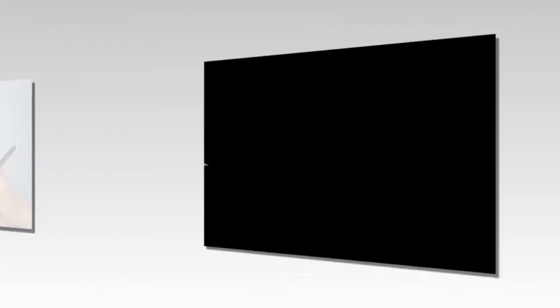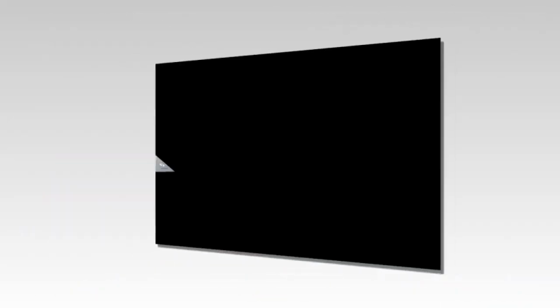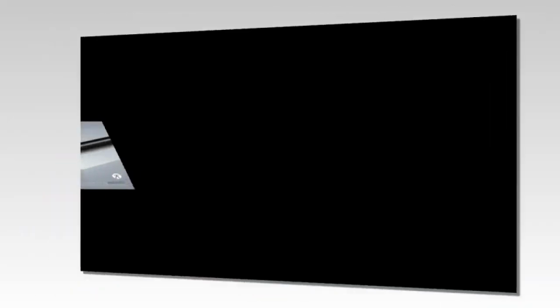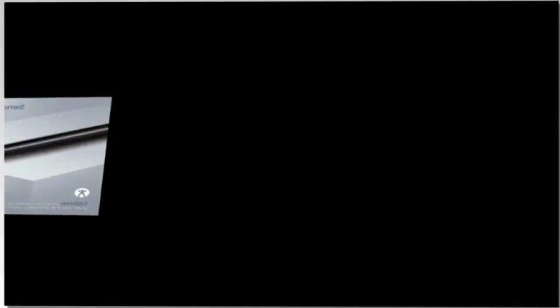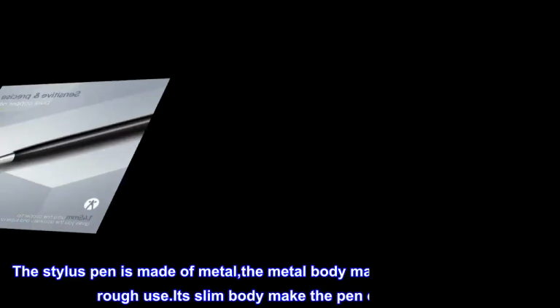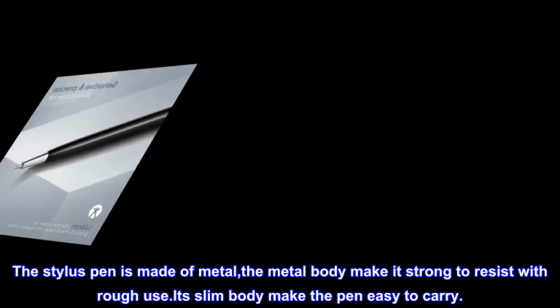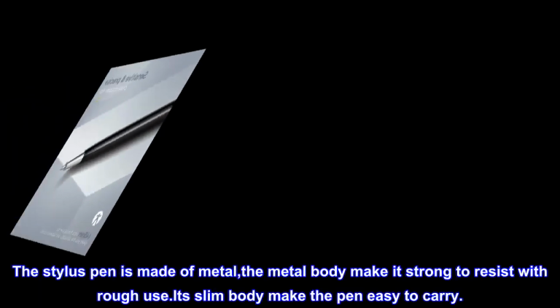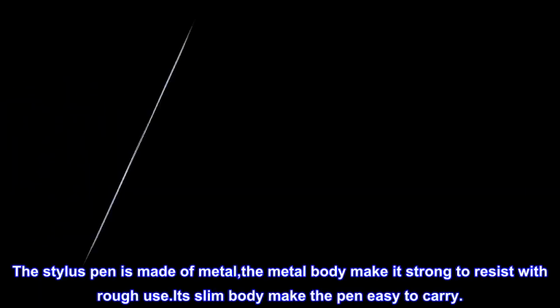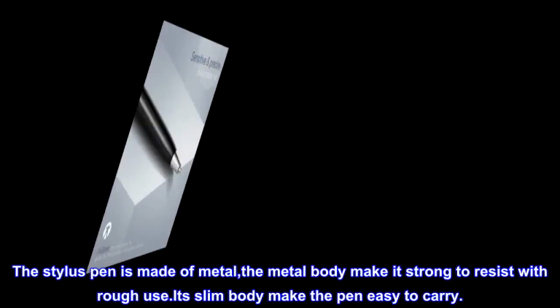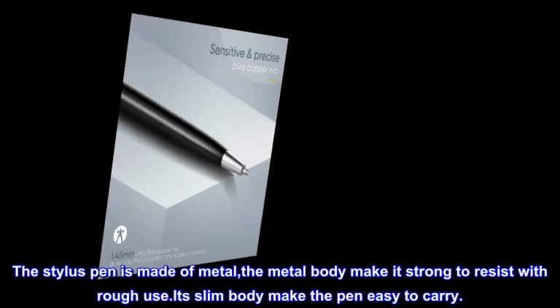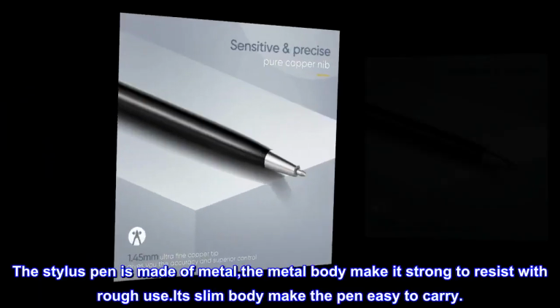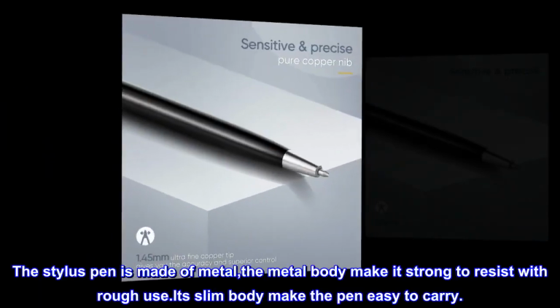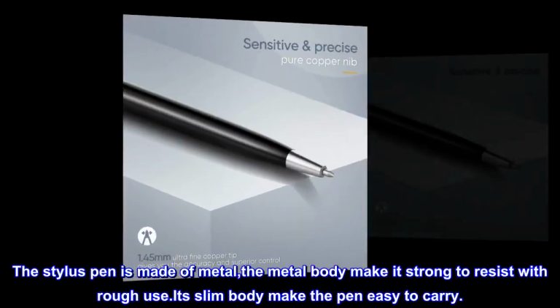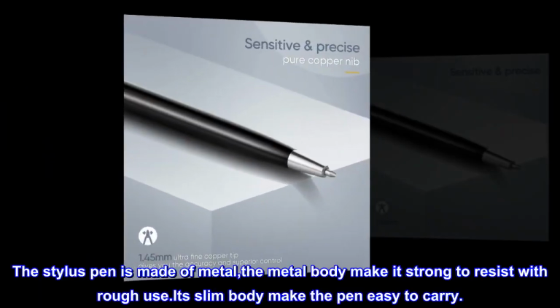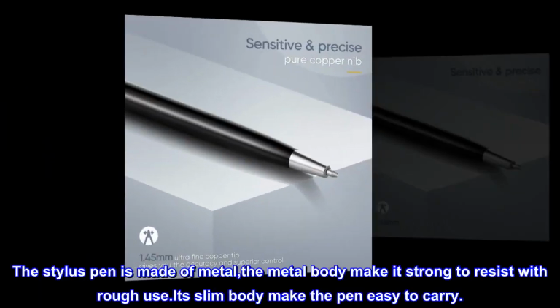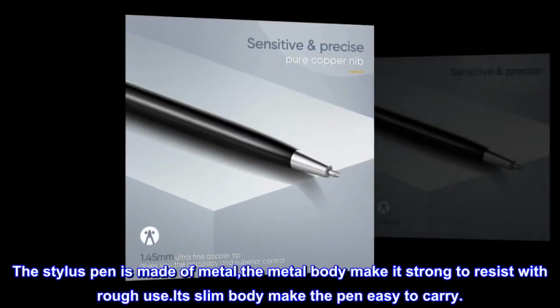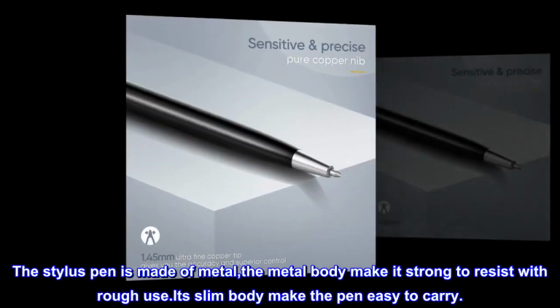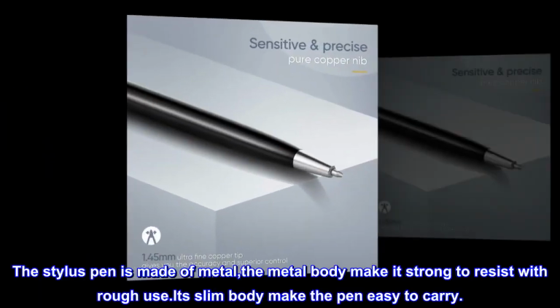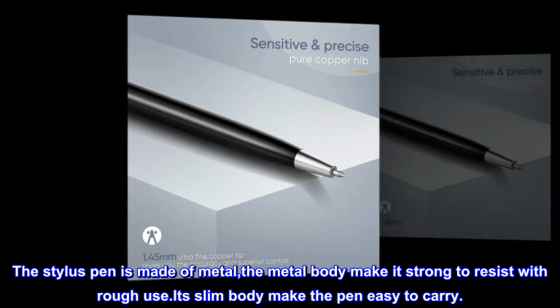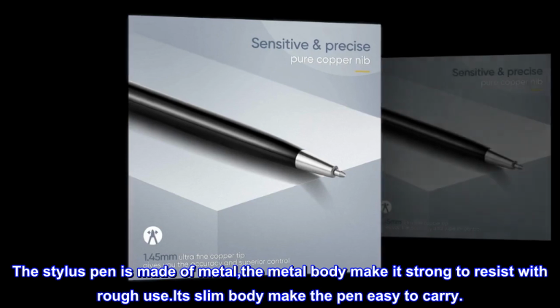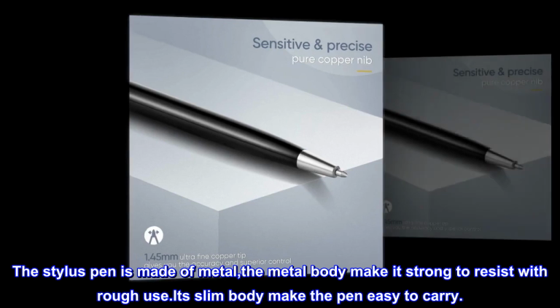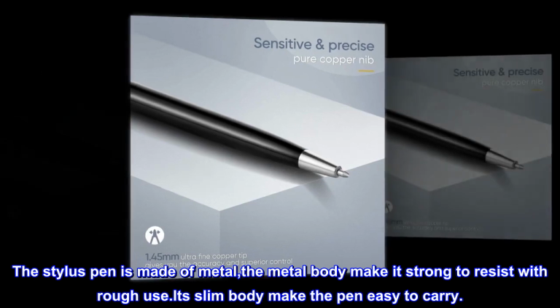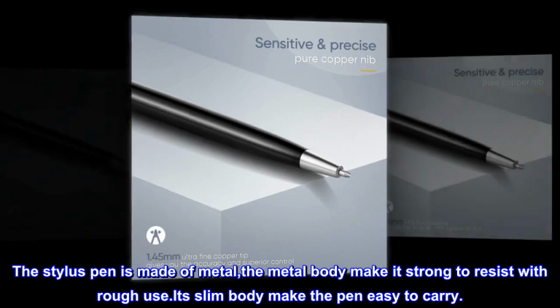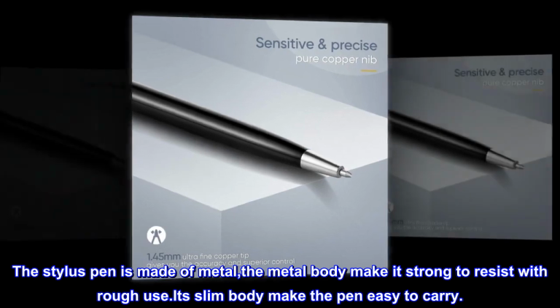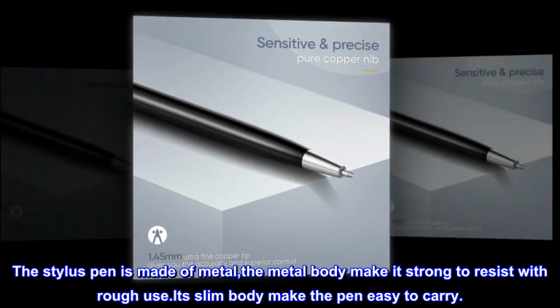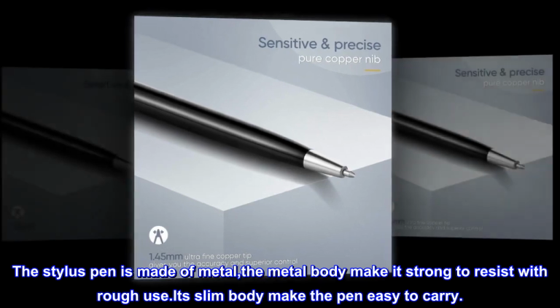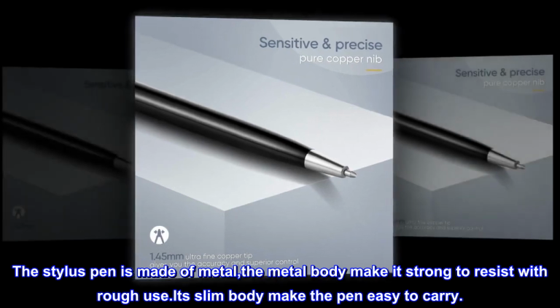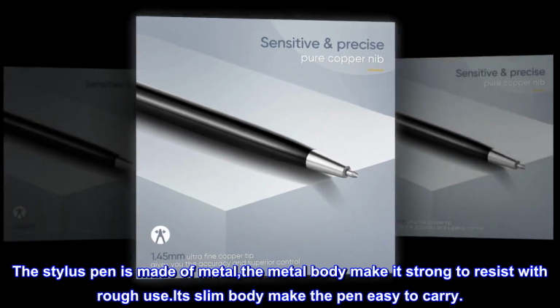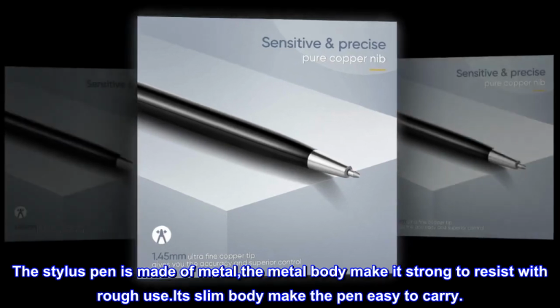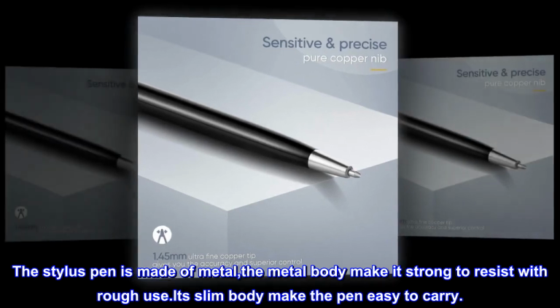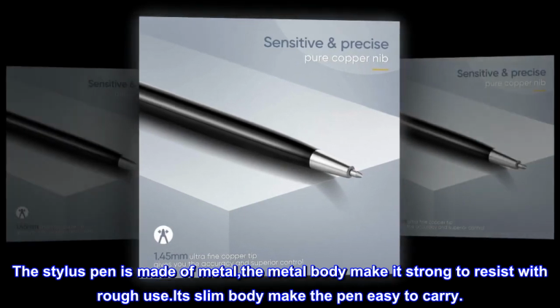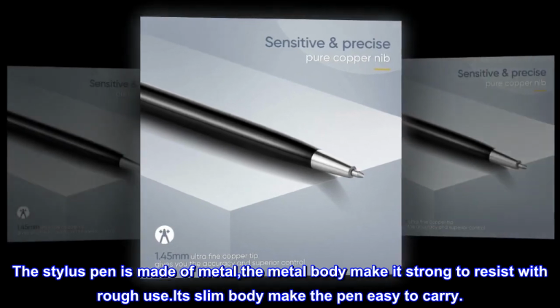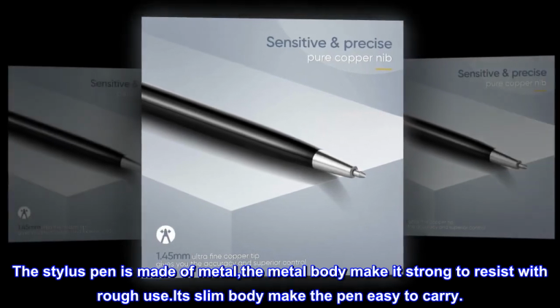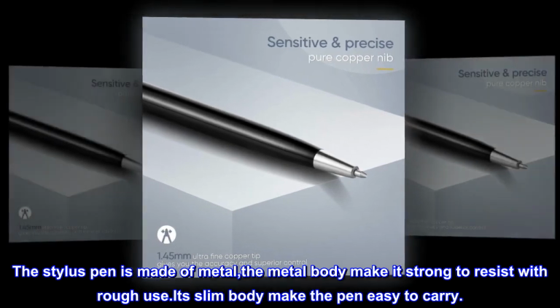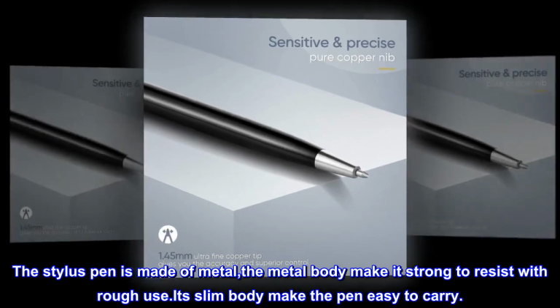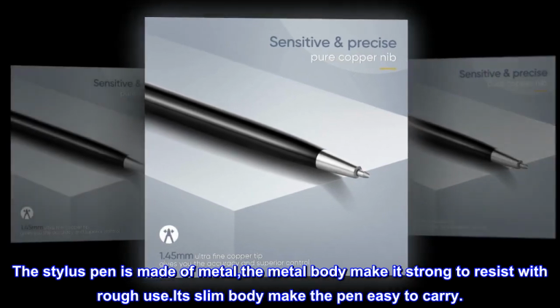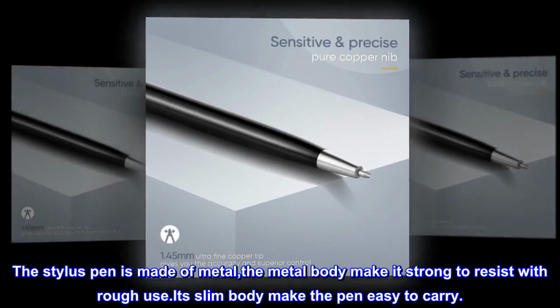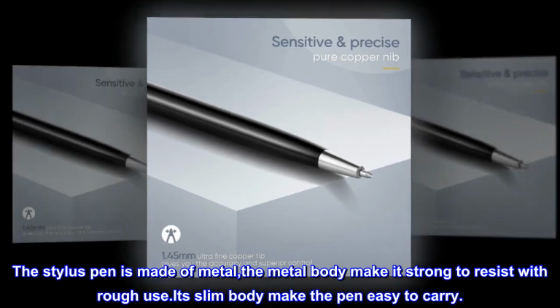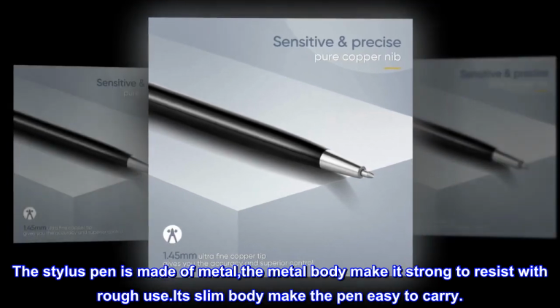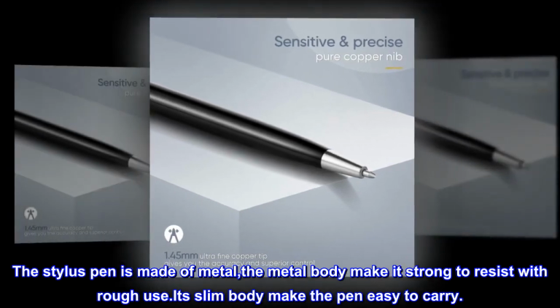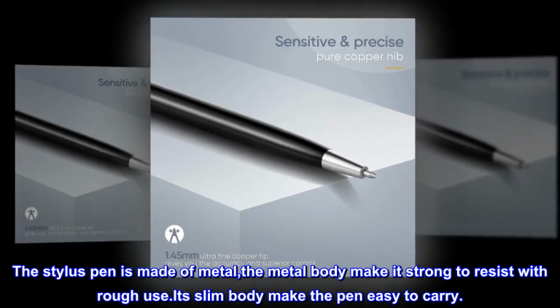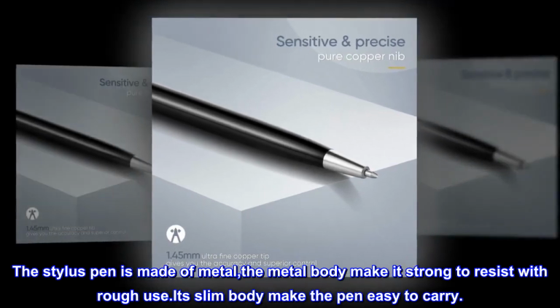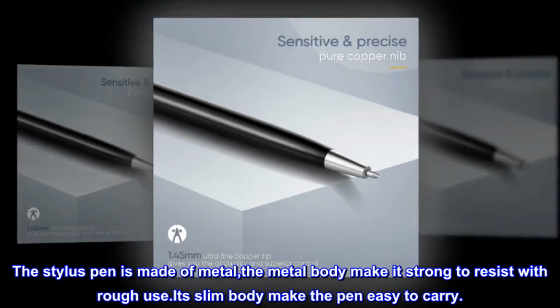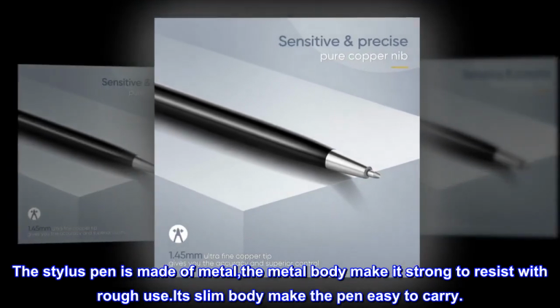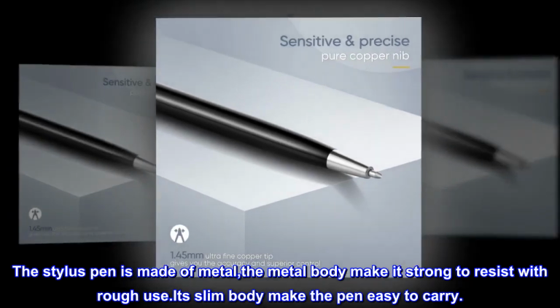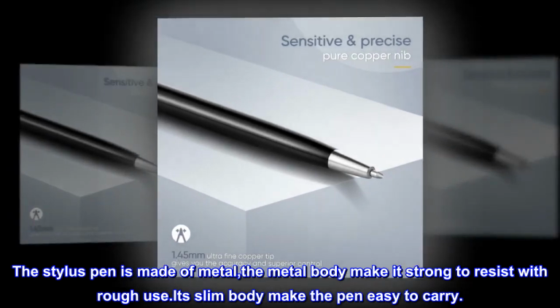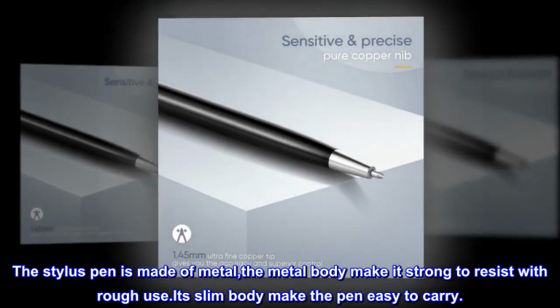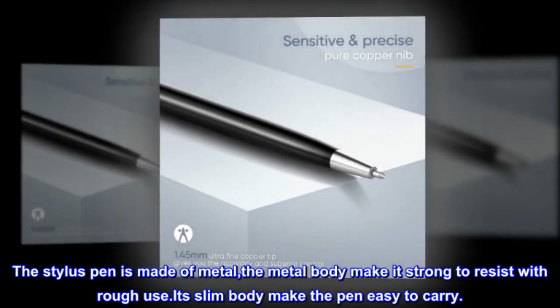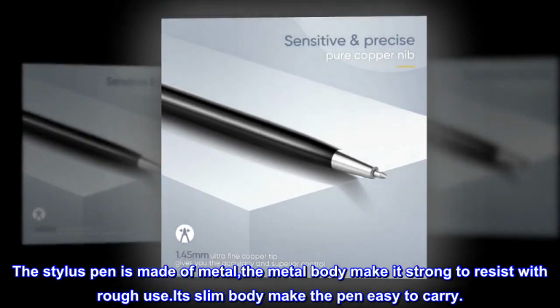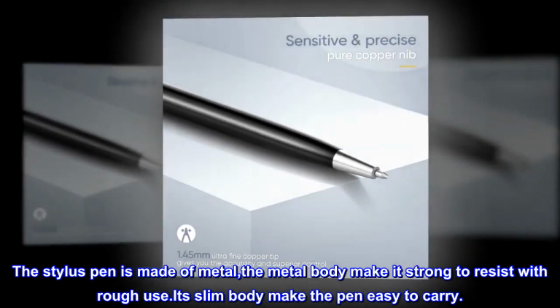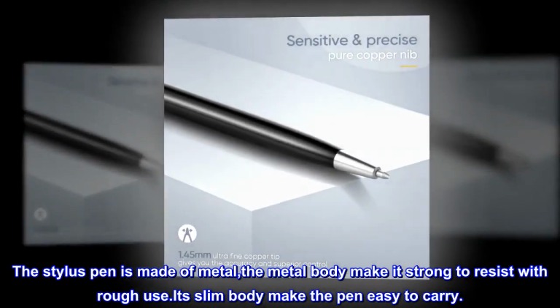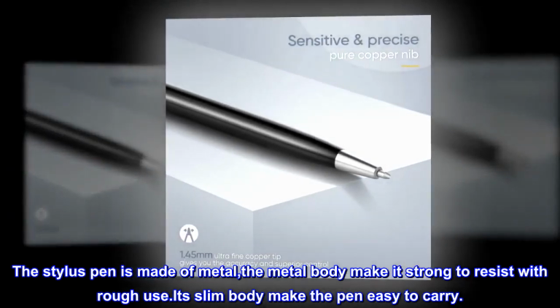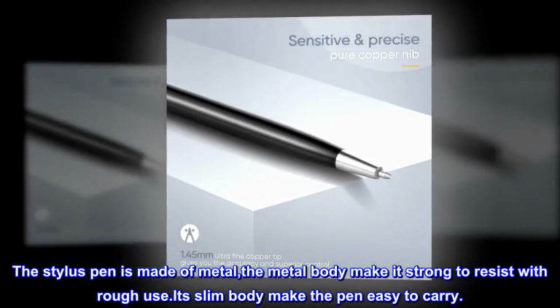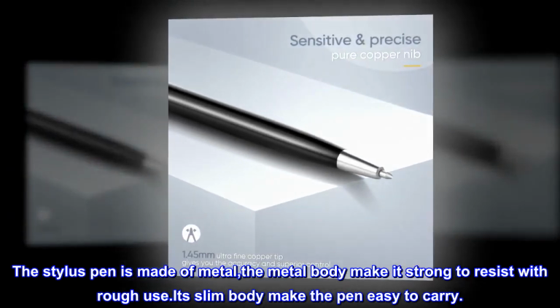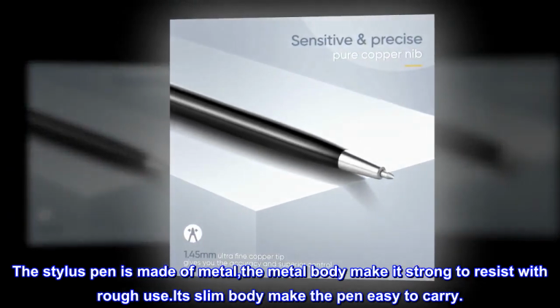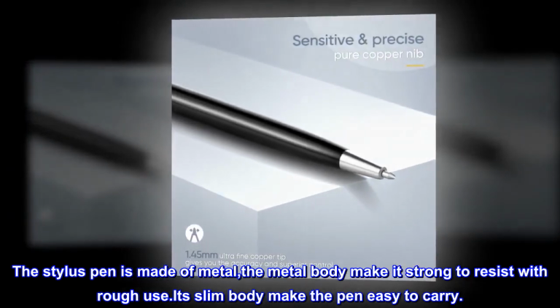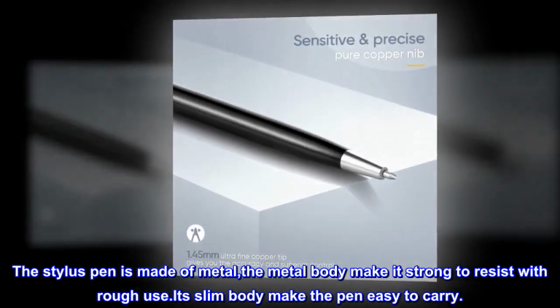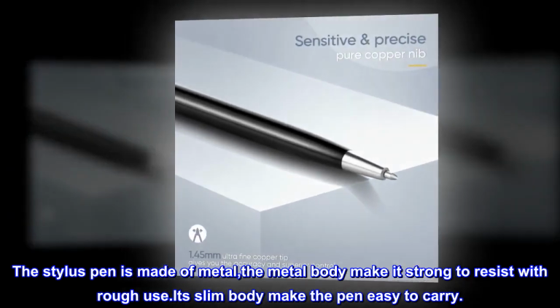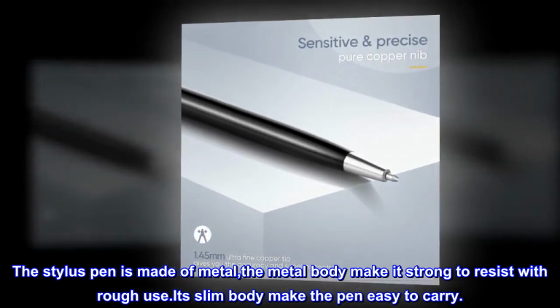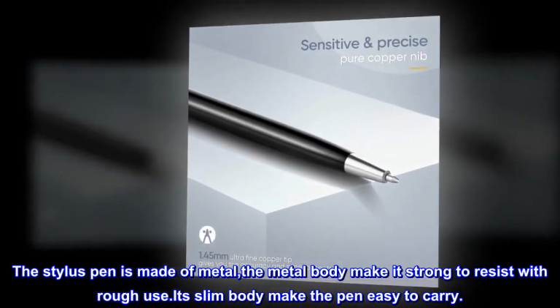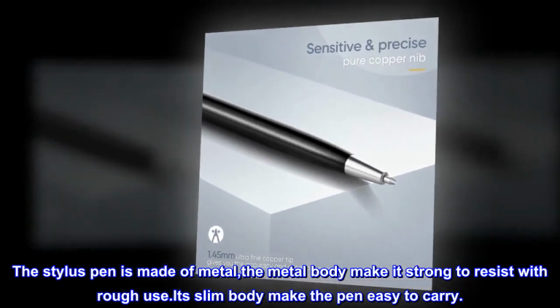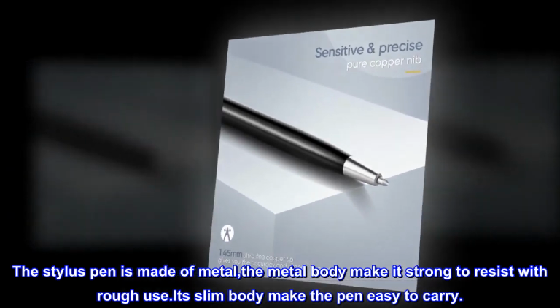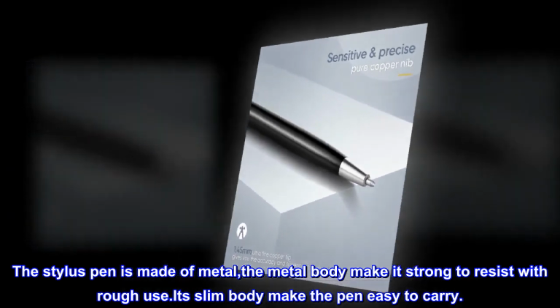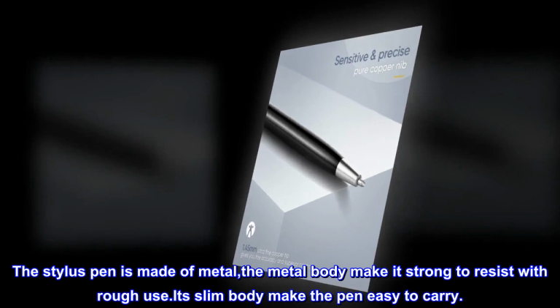The stylus pen is made of metal. The metal body makes it strong to resist rough use. Its slim body makes the pen easy to carry.